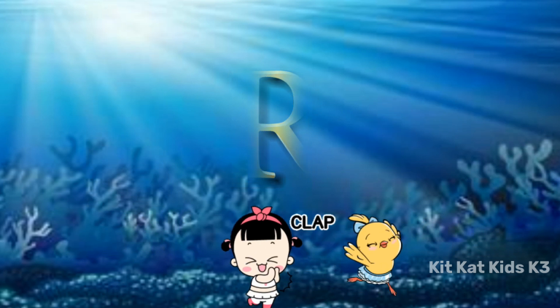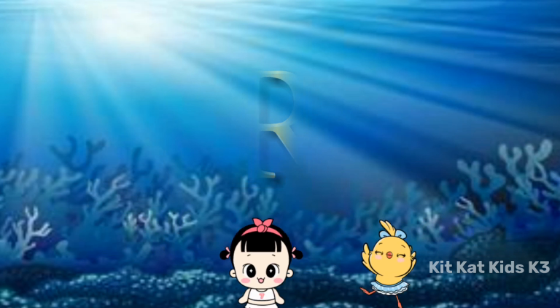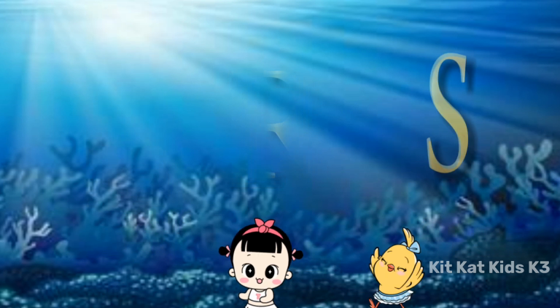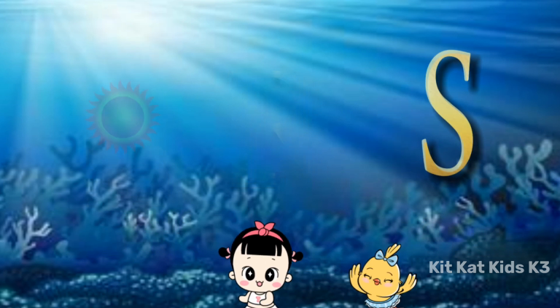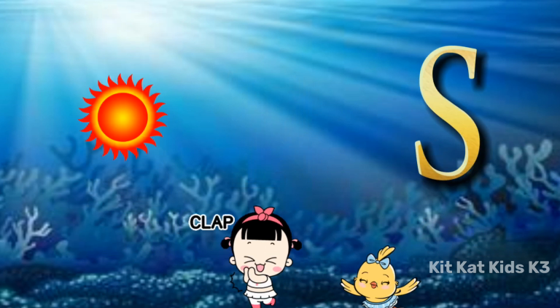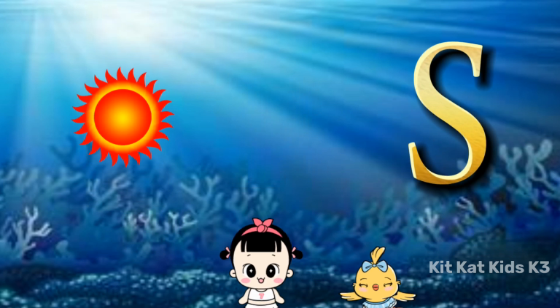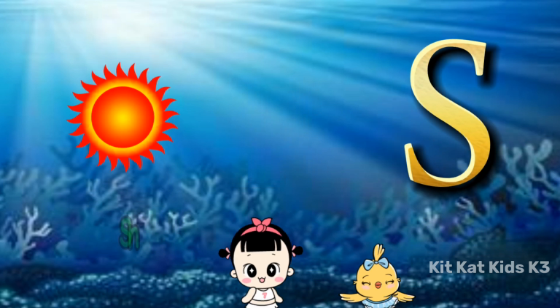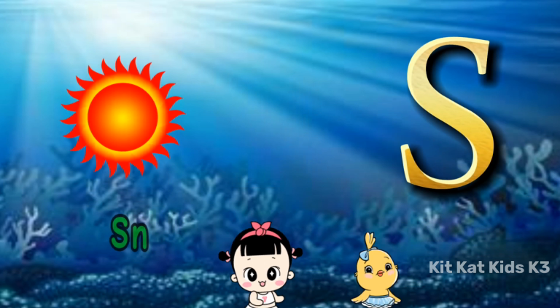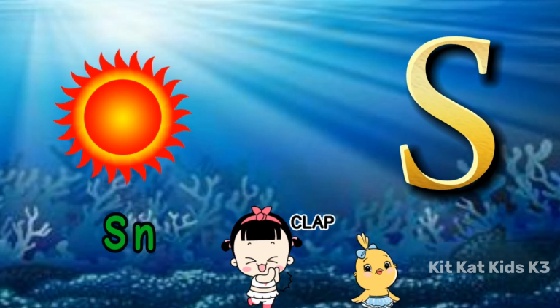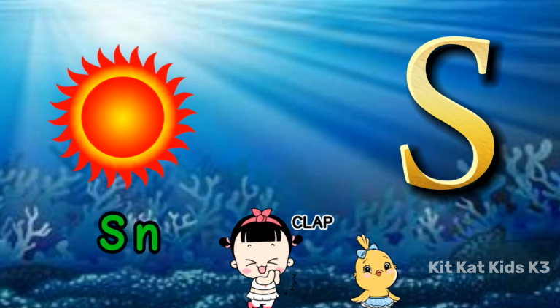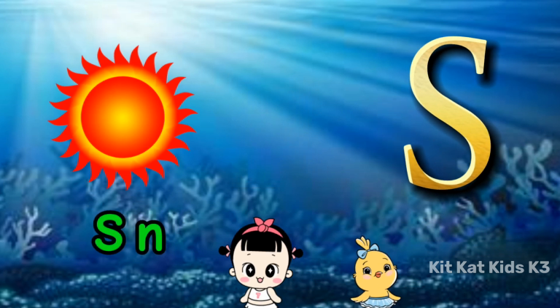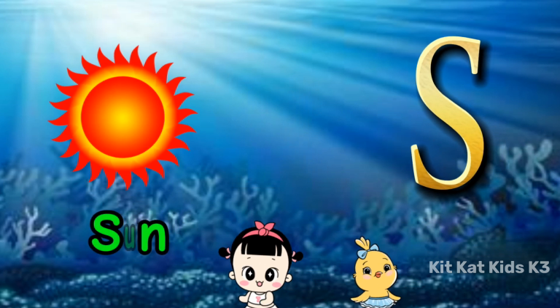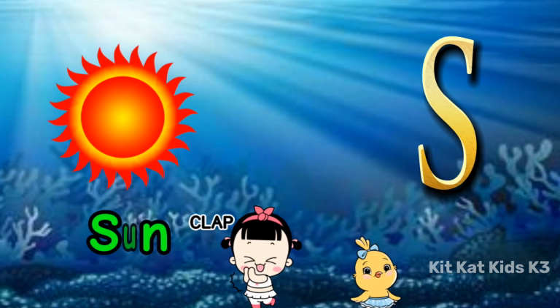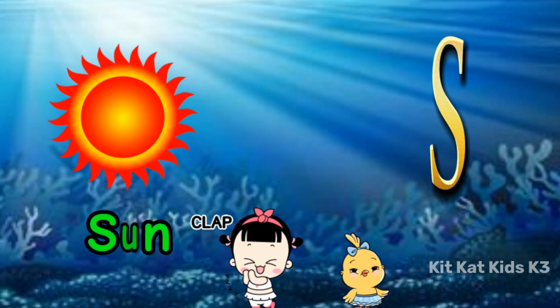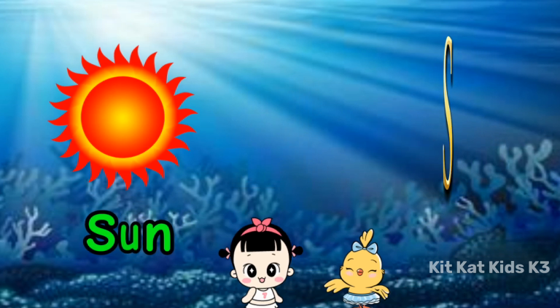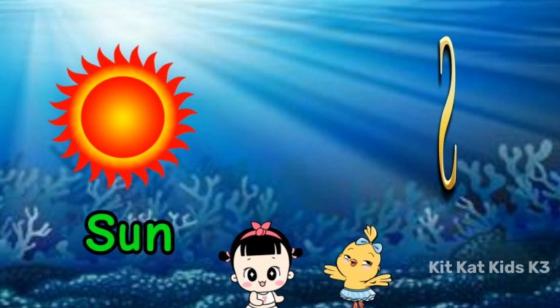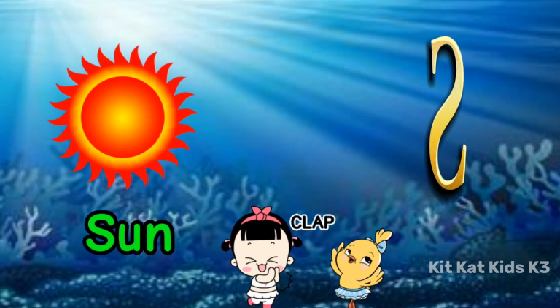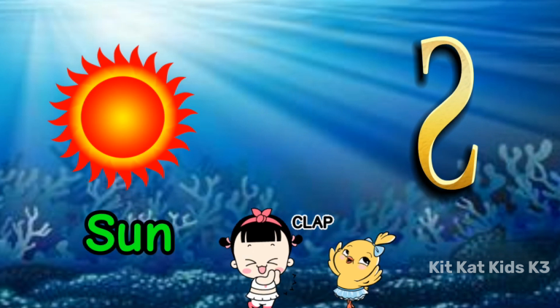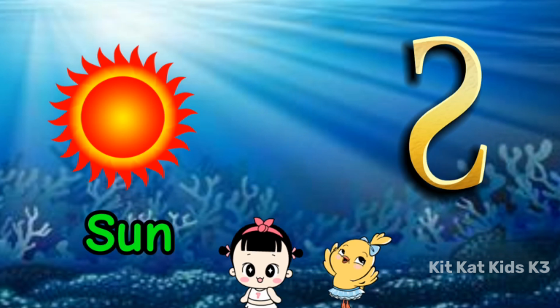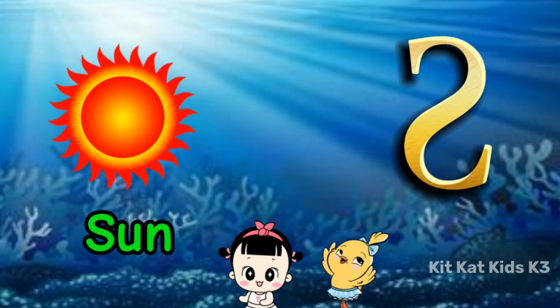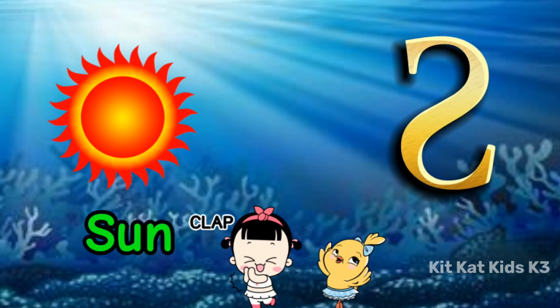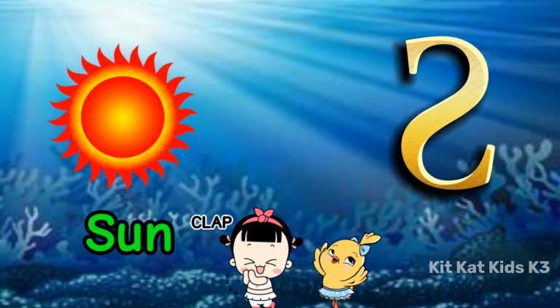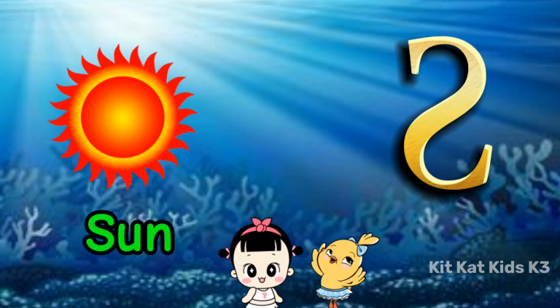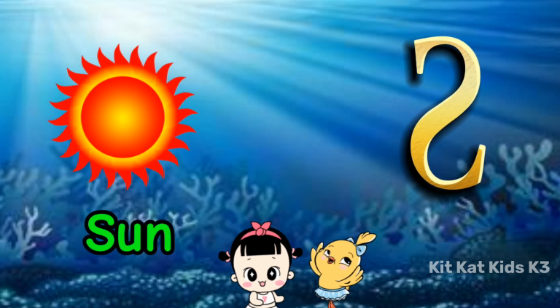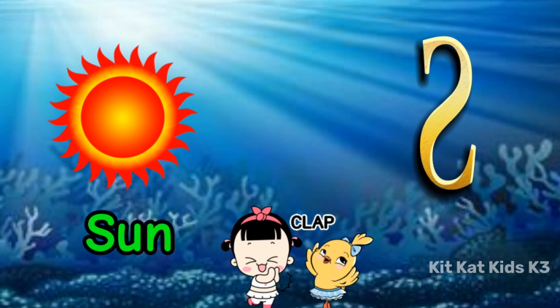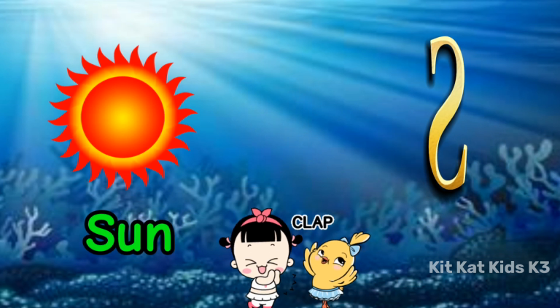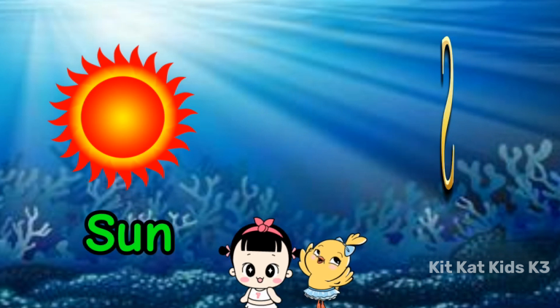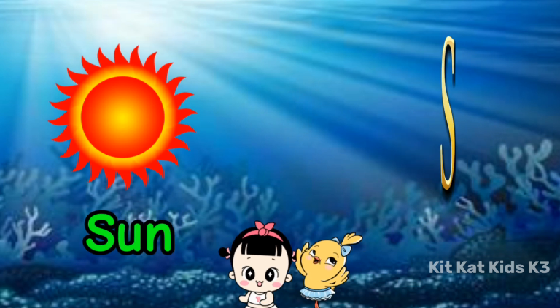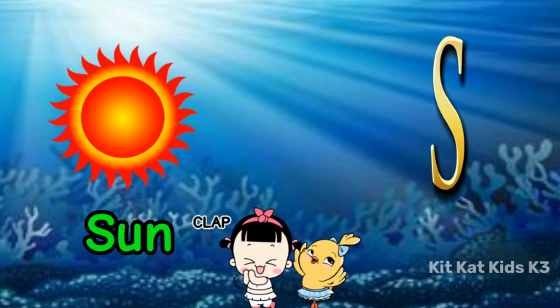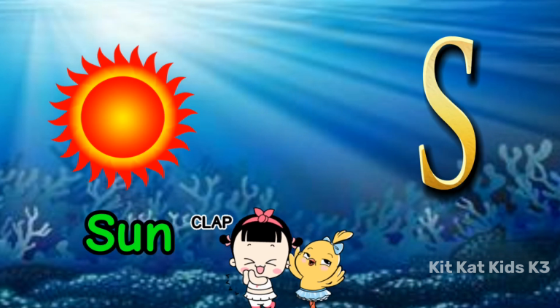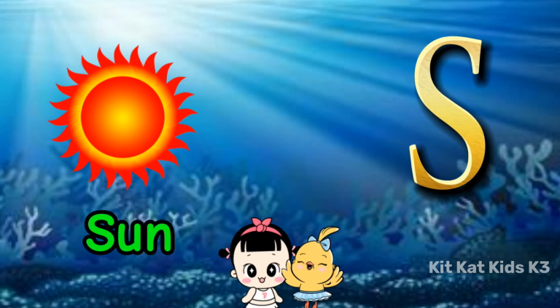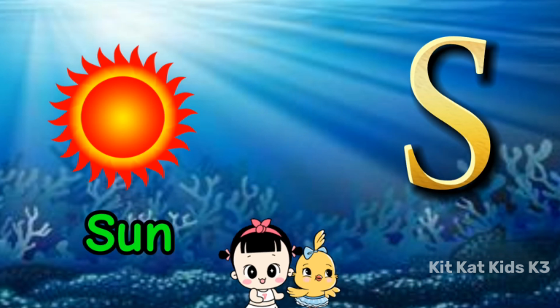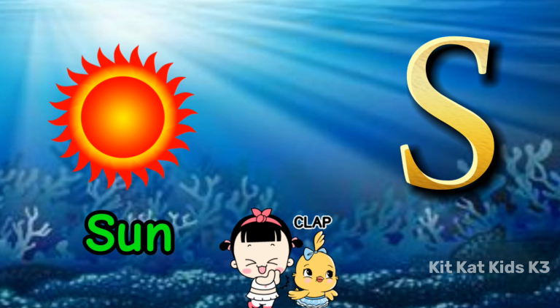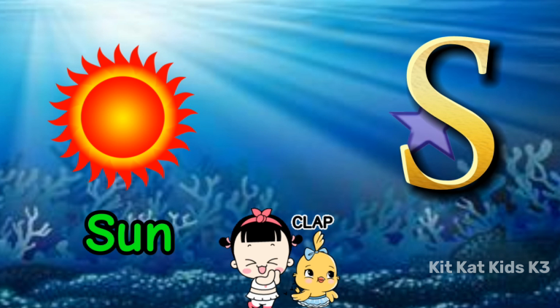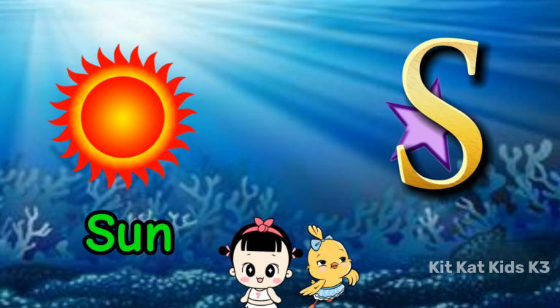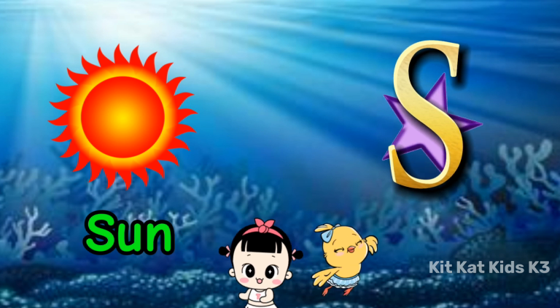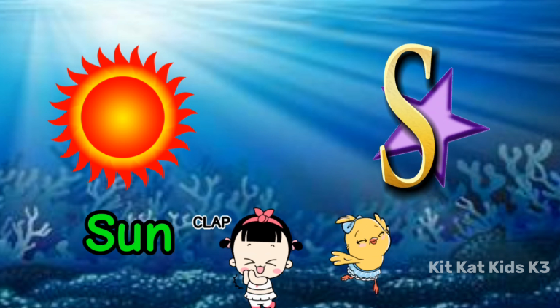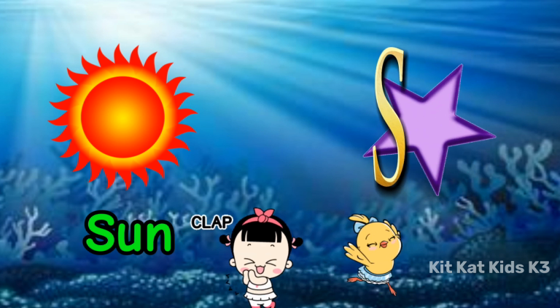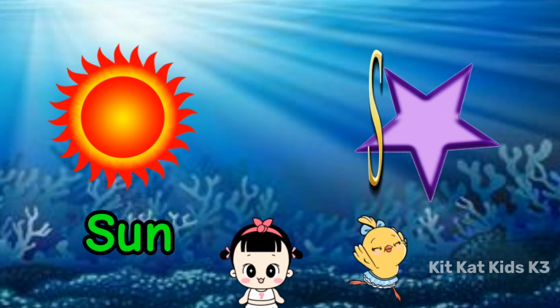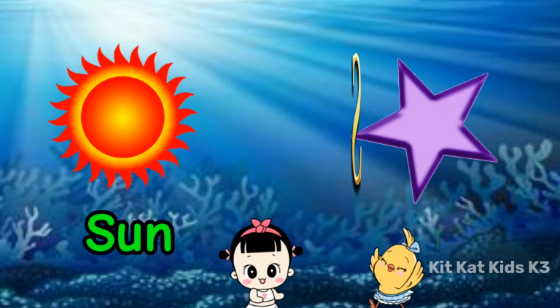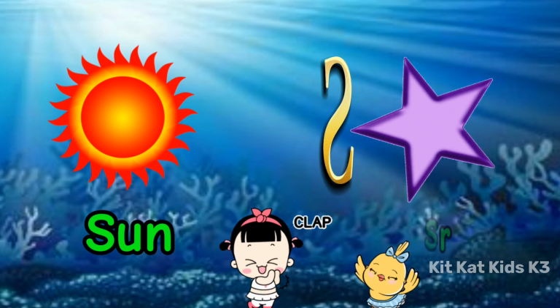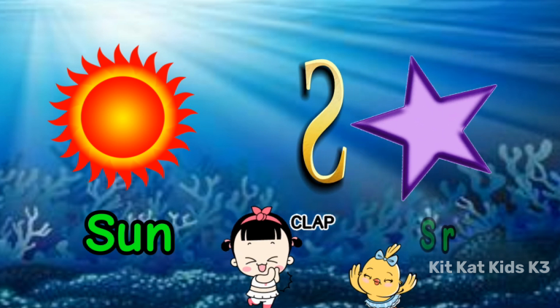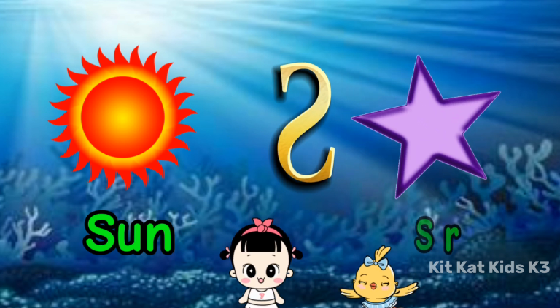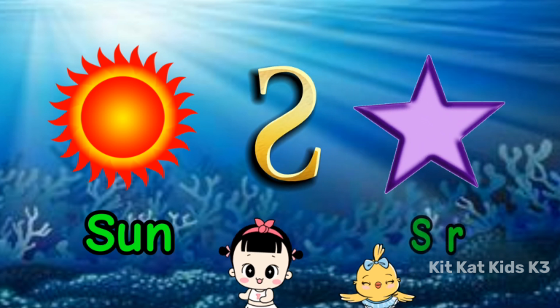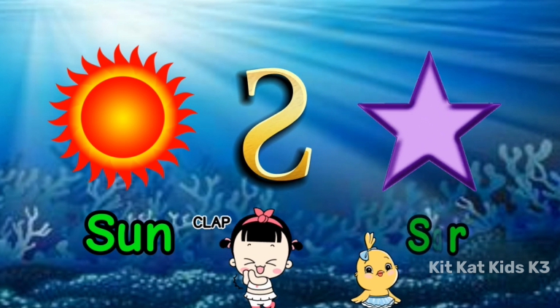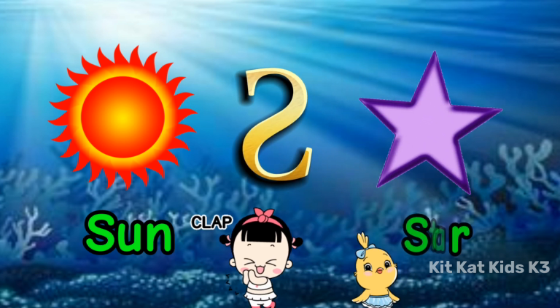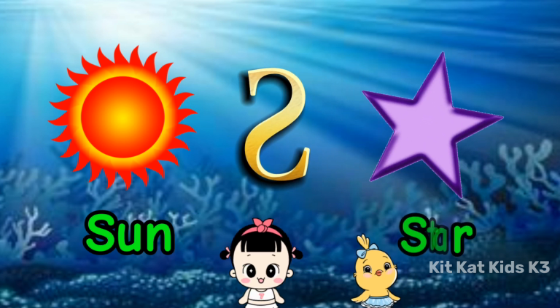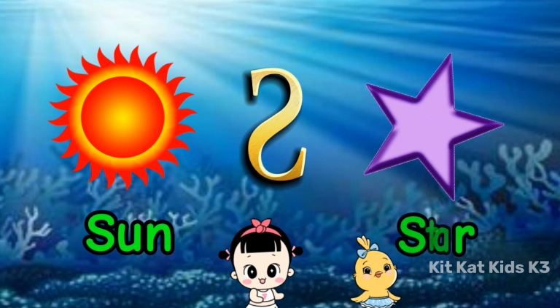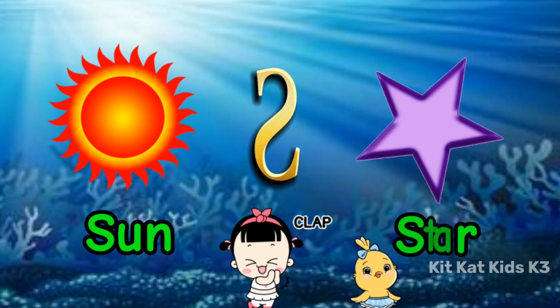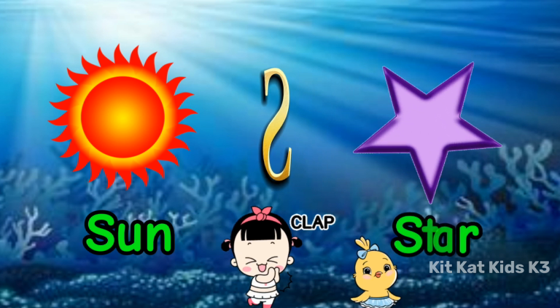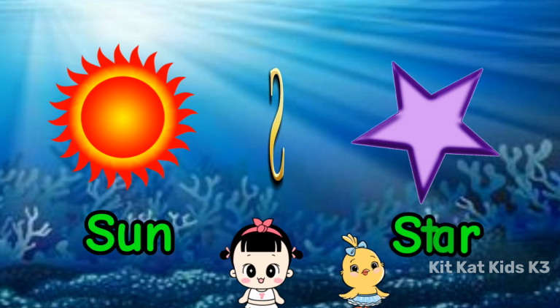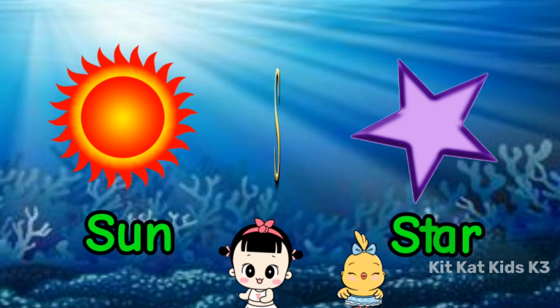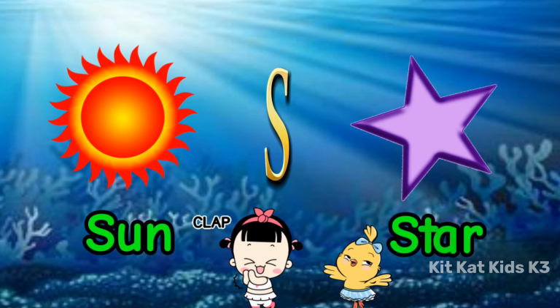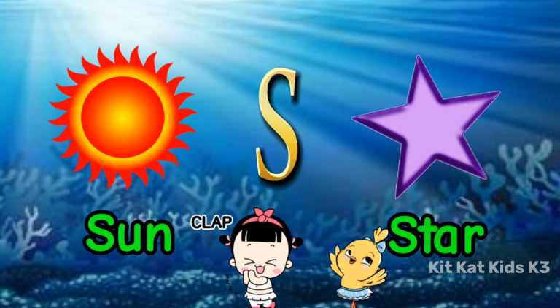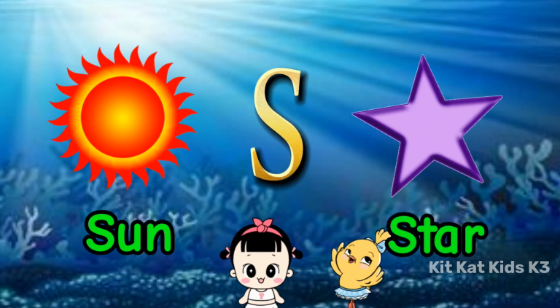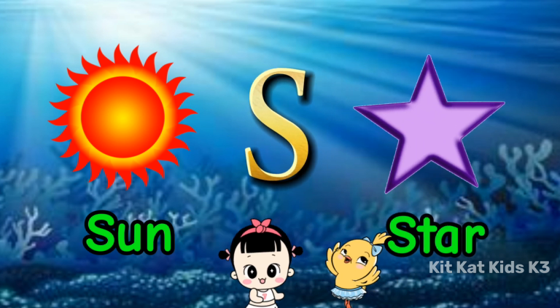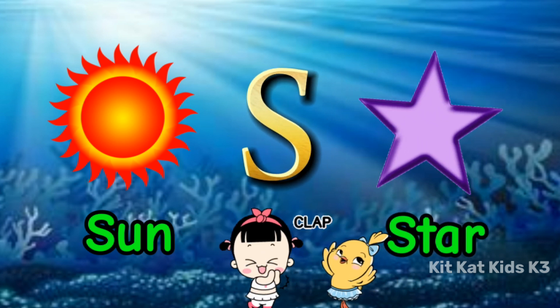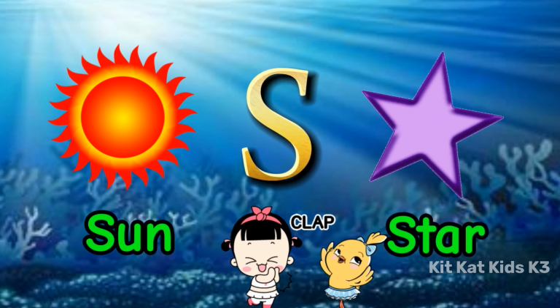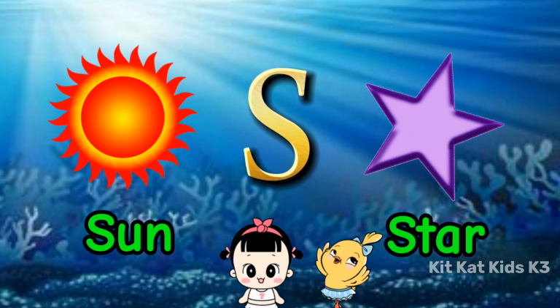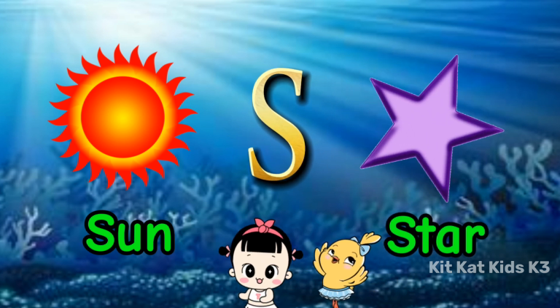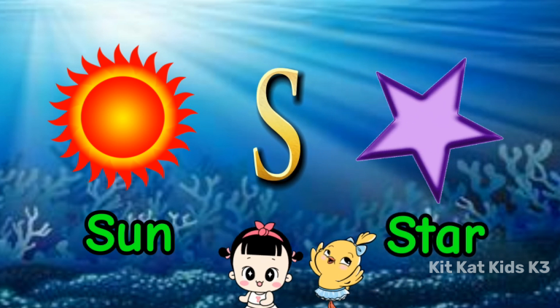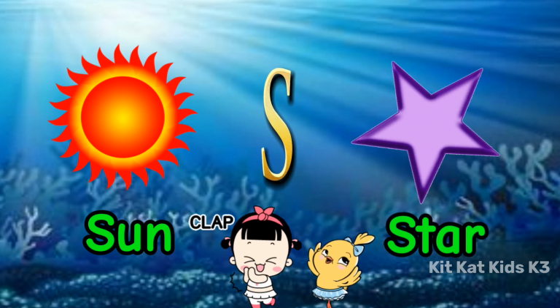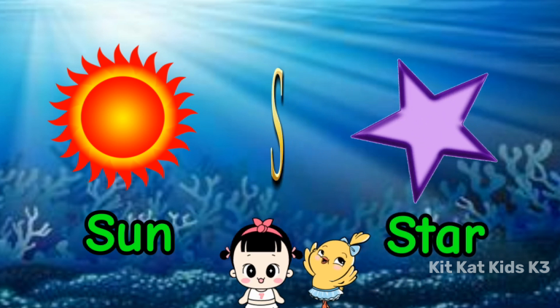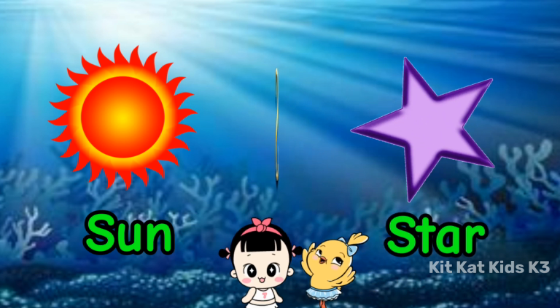S is for sun, shining so bright. S is for star, twinkling at night.